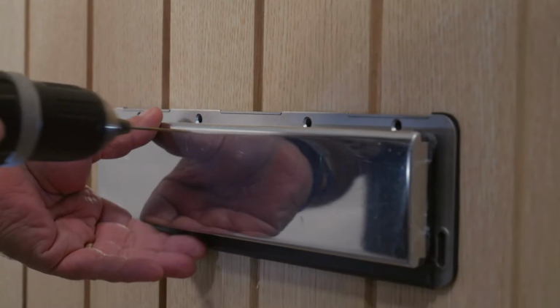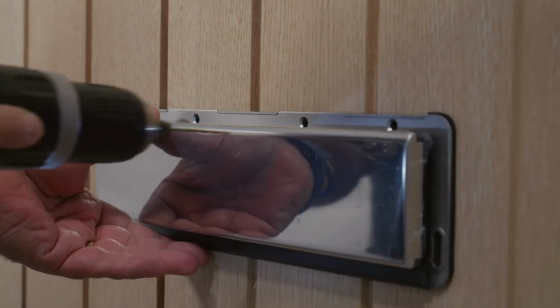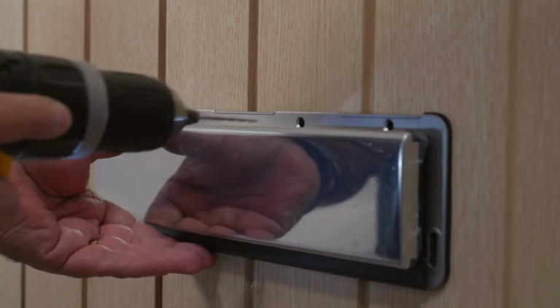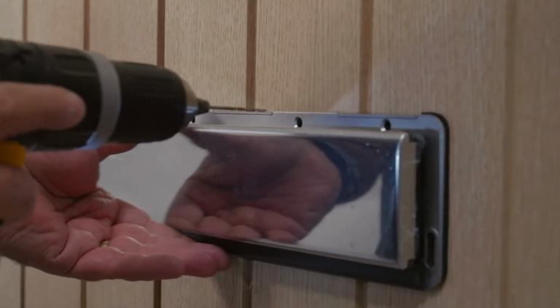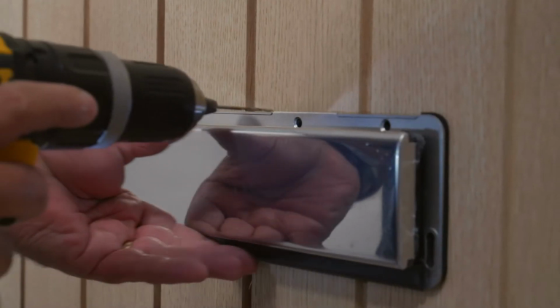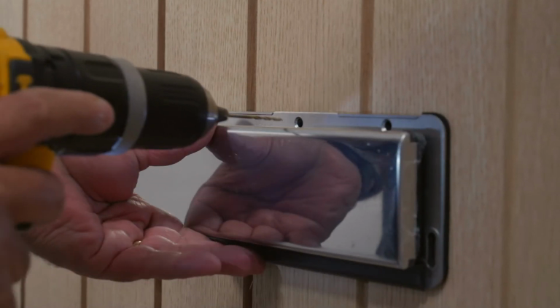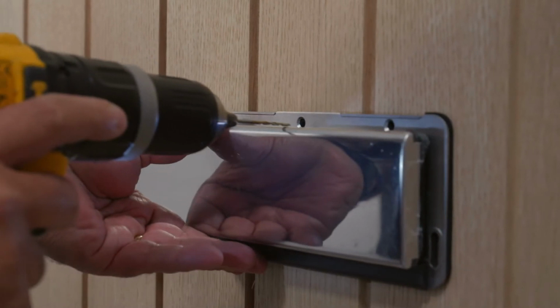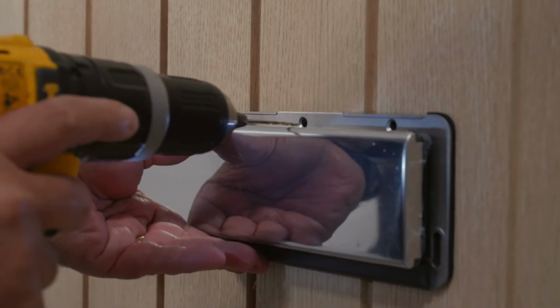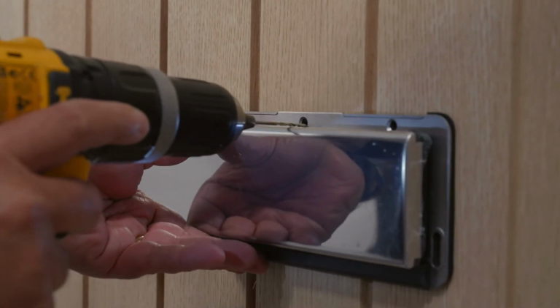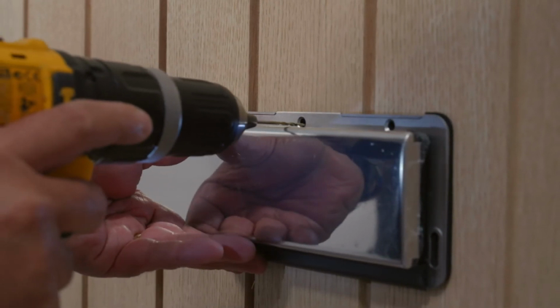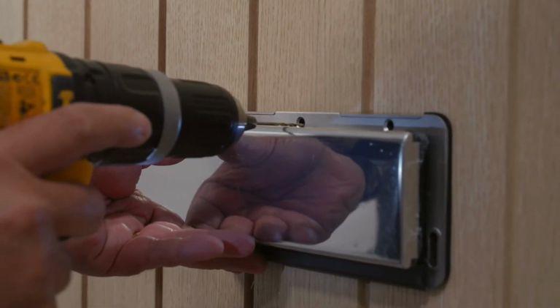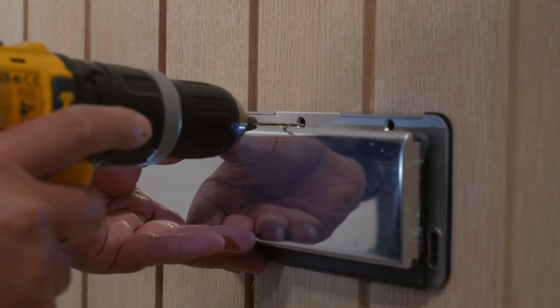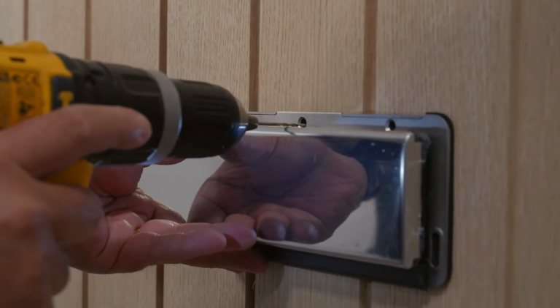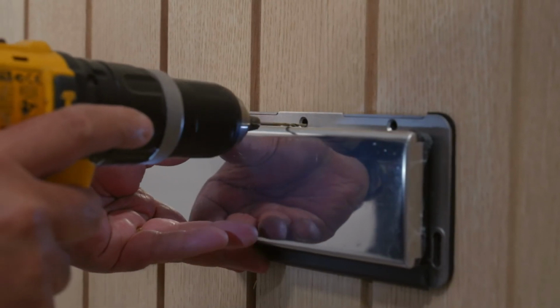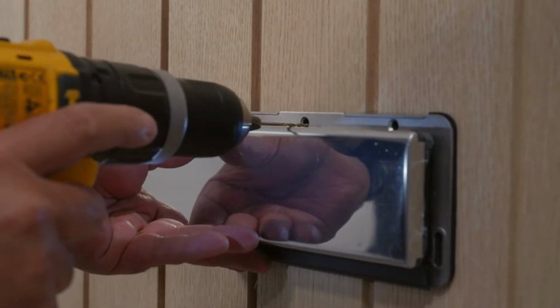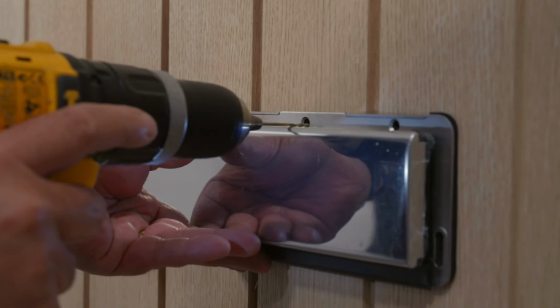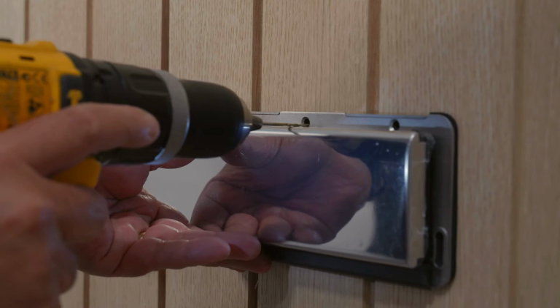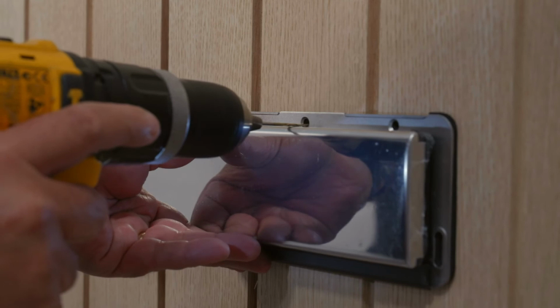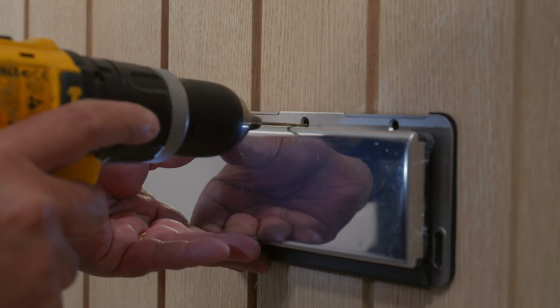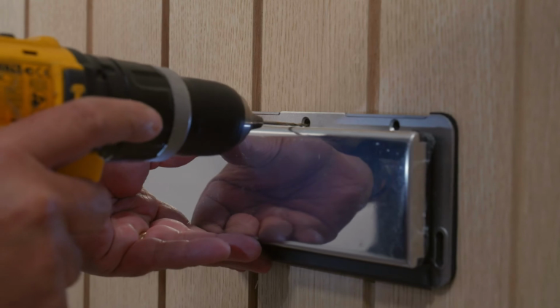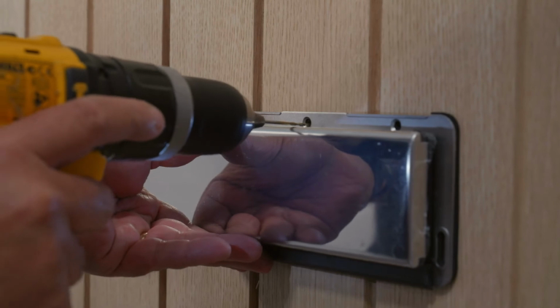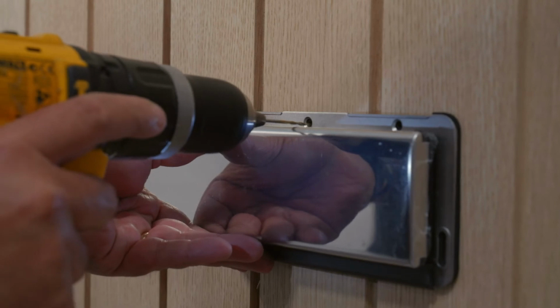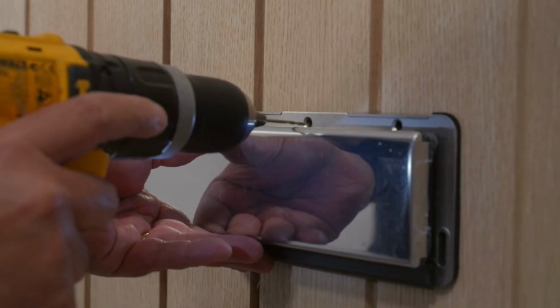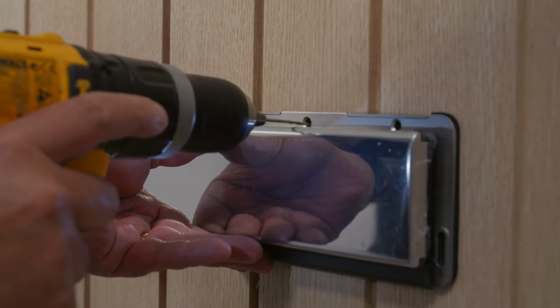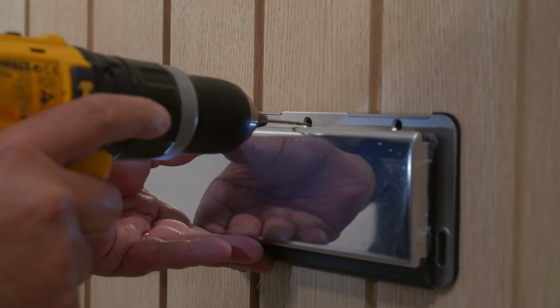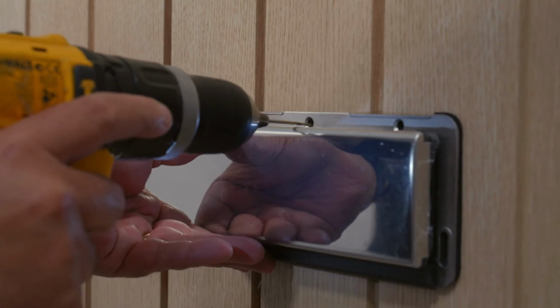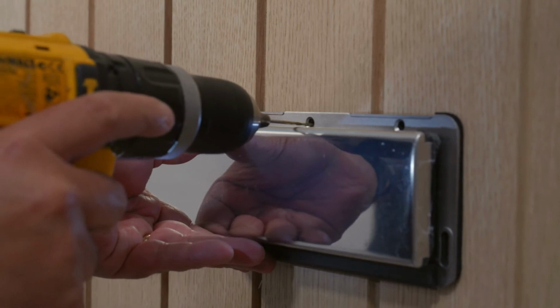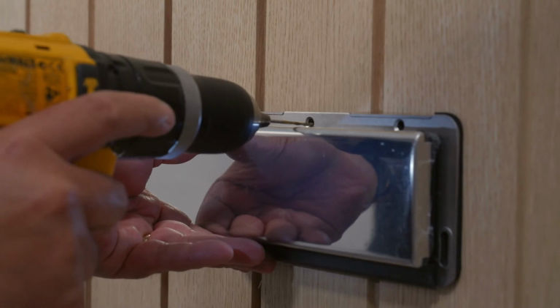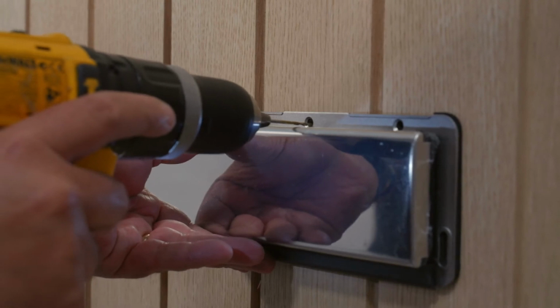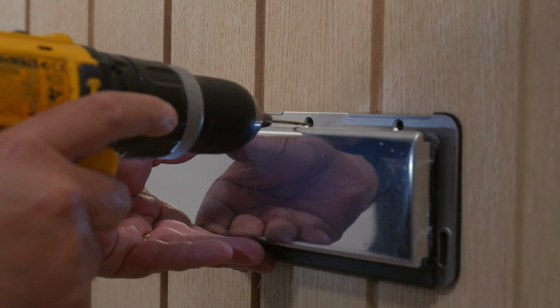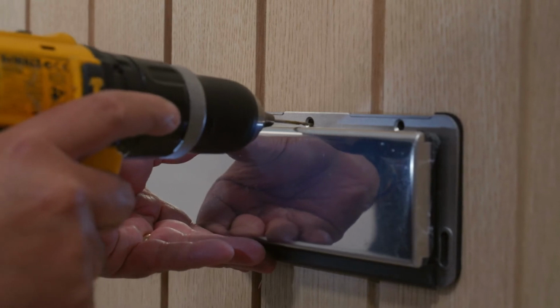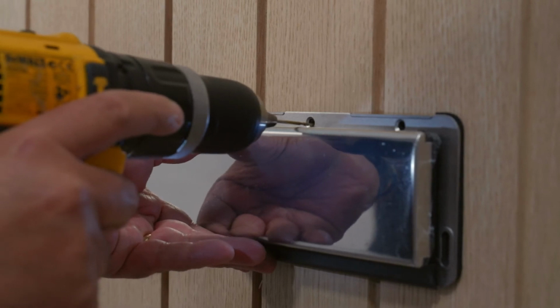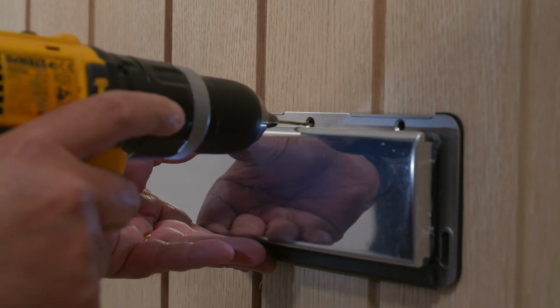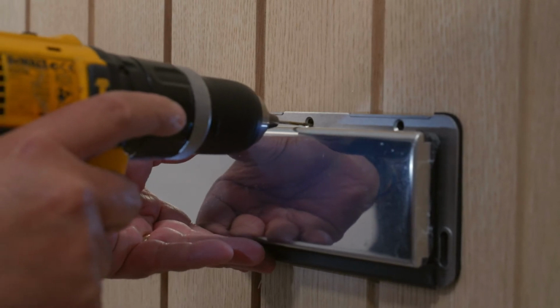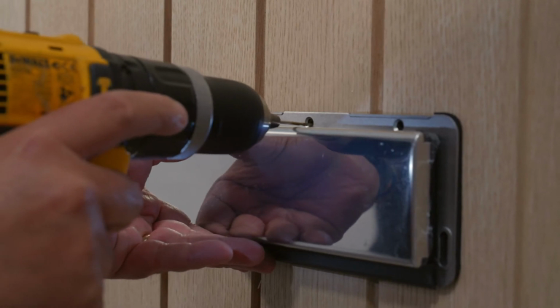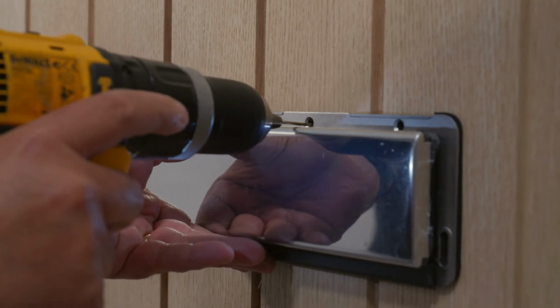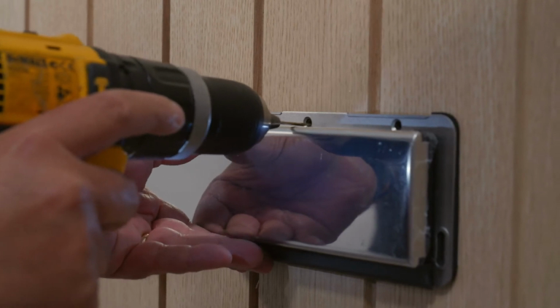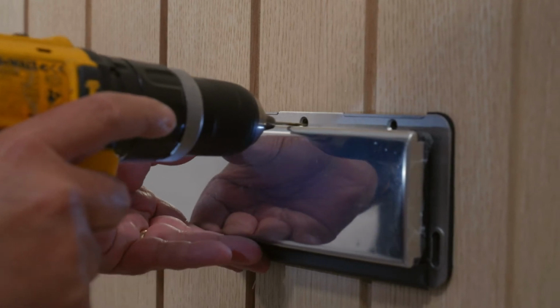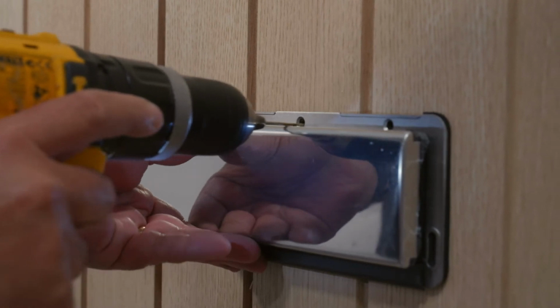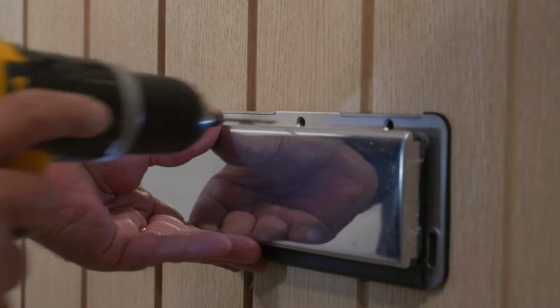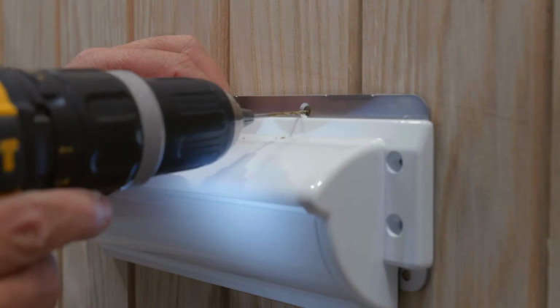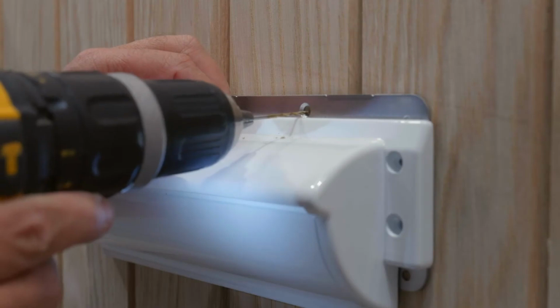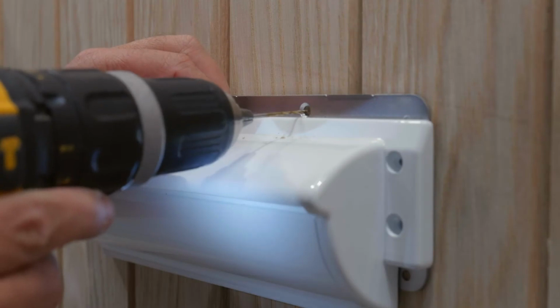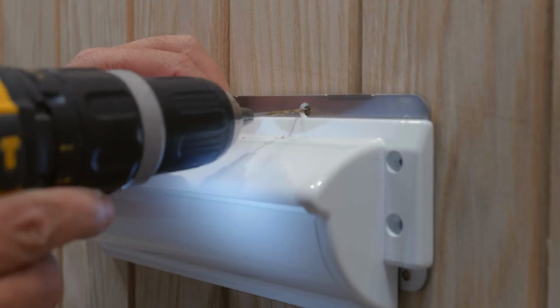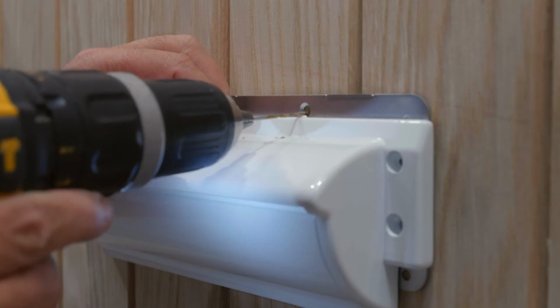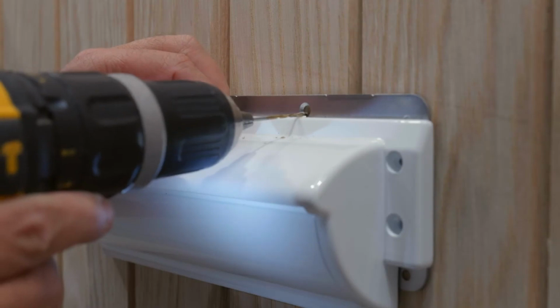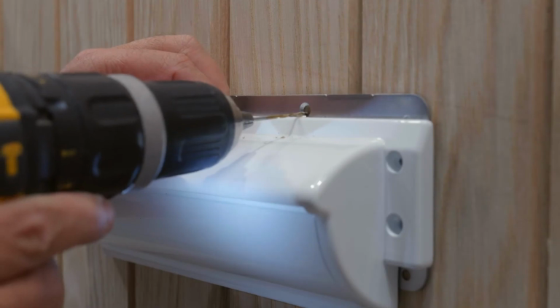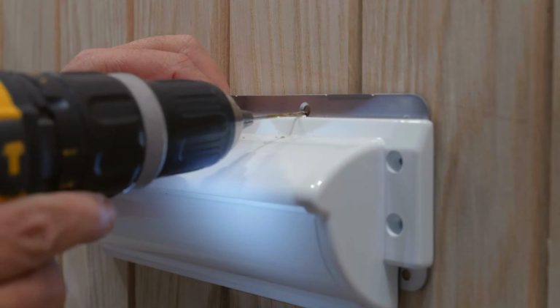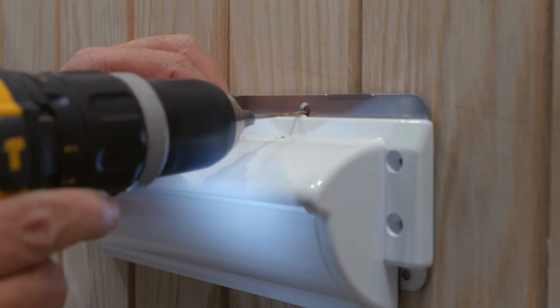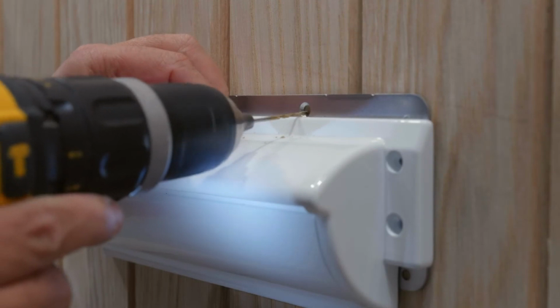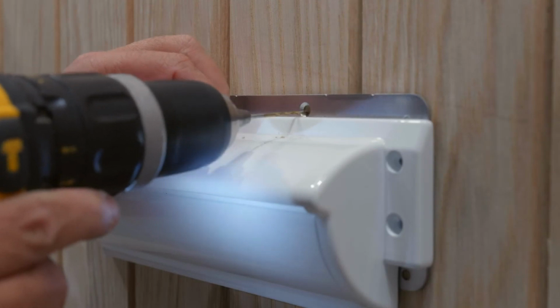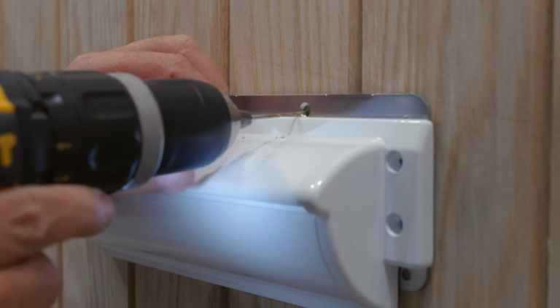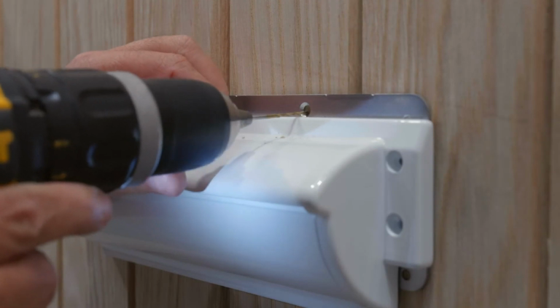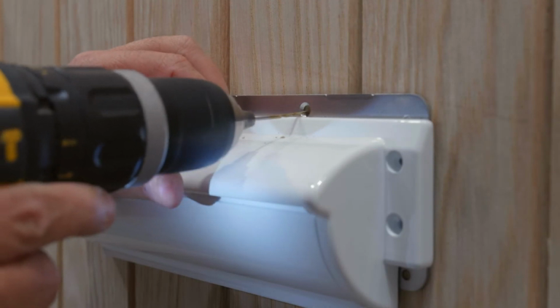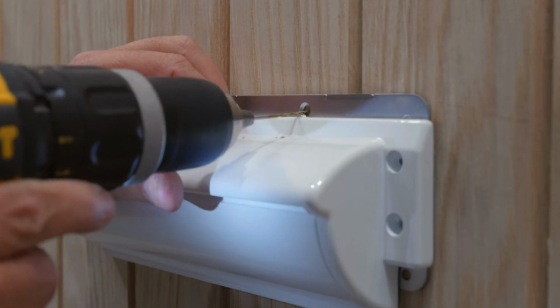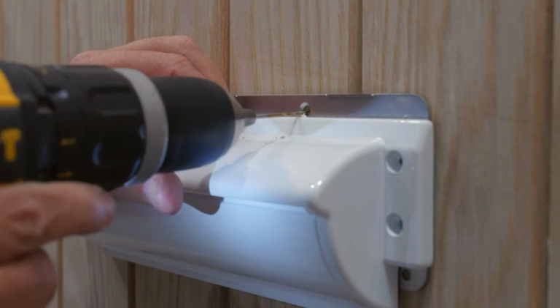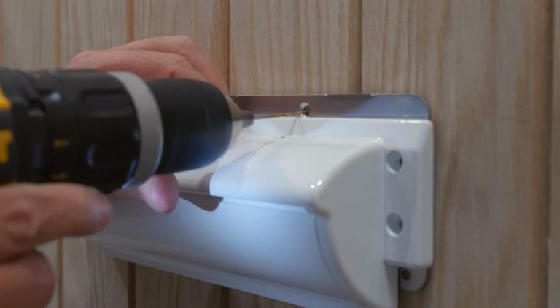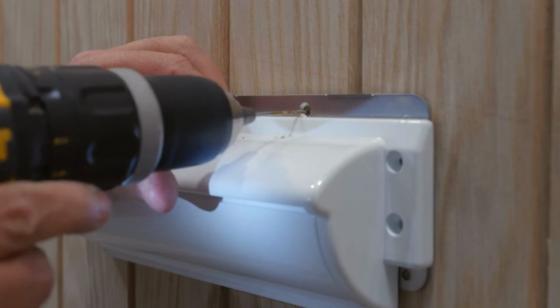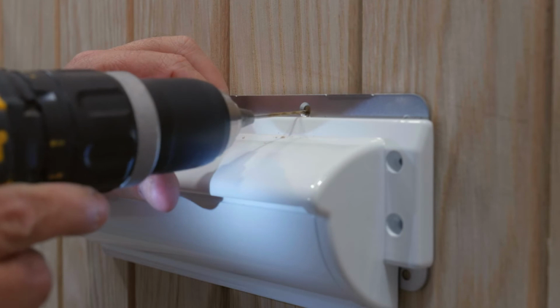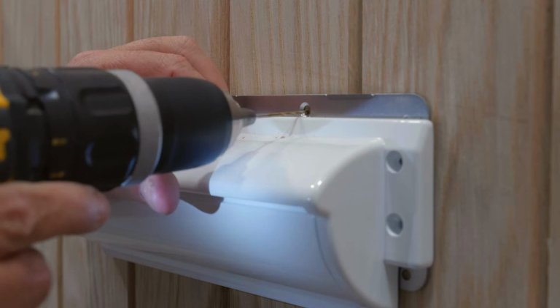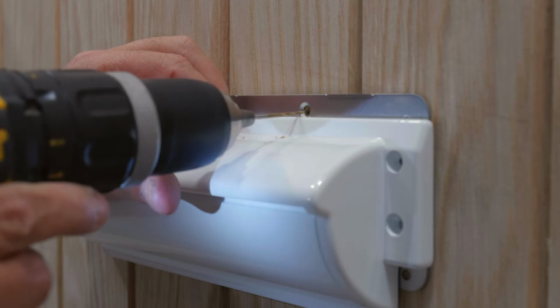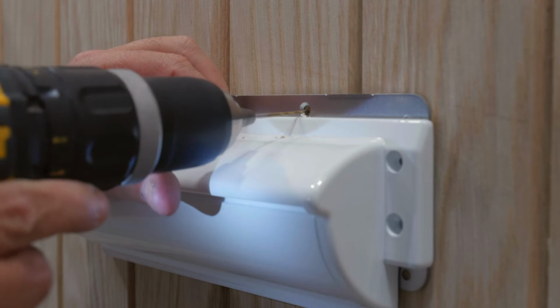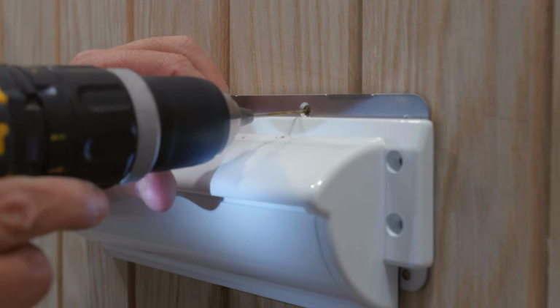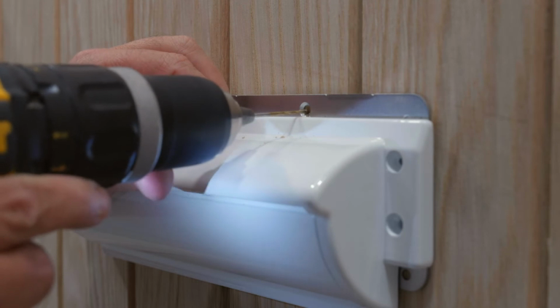Pilot drill the top fixing holes seen on the external fixing plate, and repeat this step on the internal fixing plate.